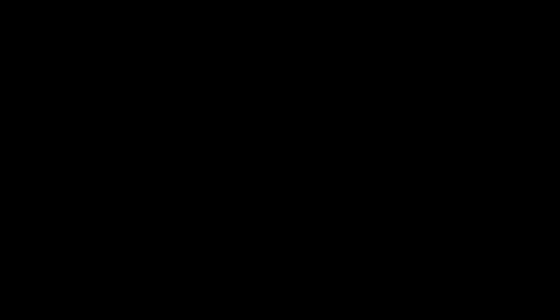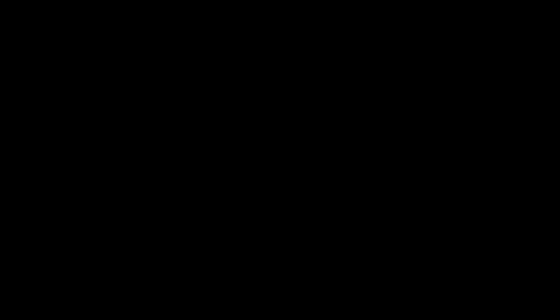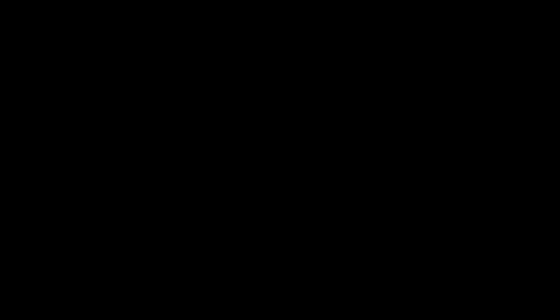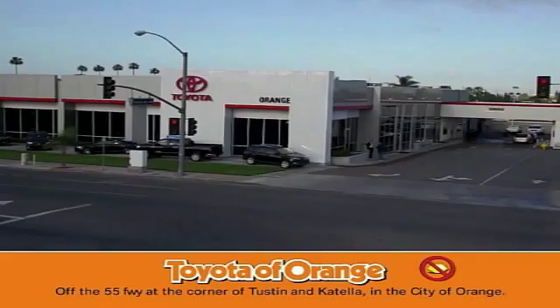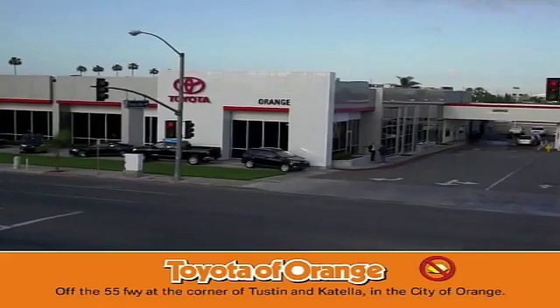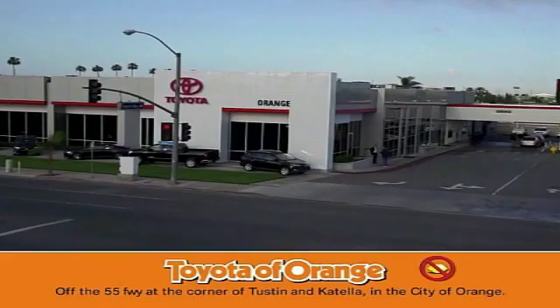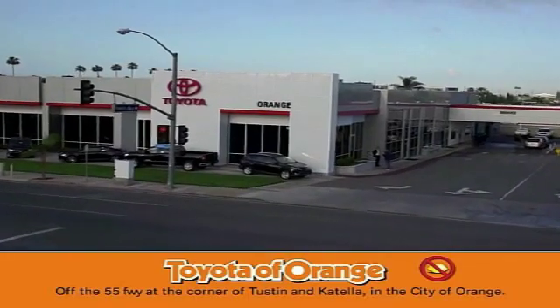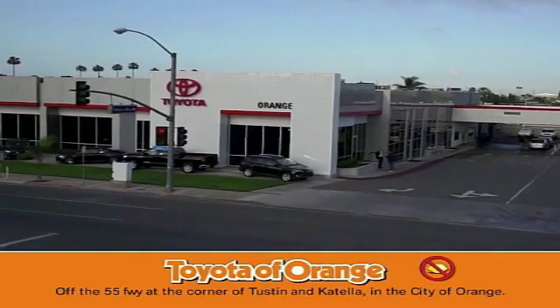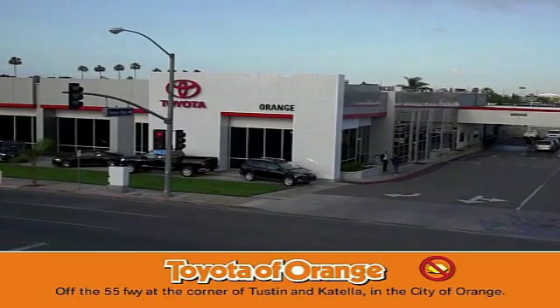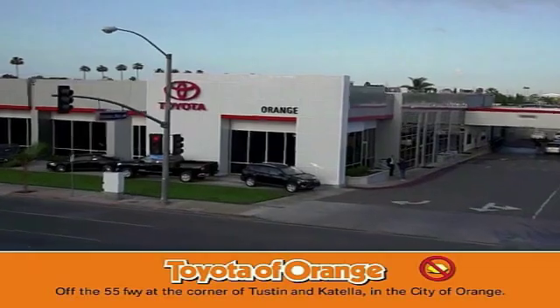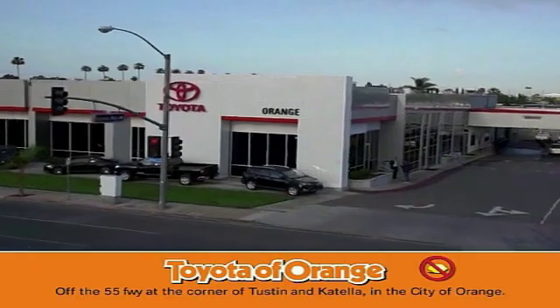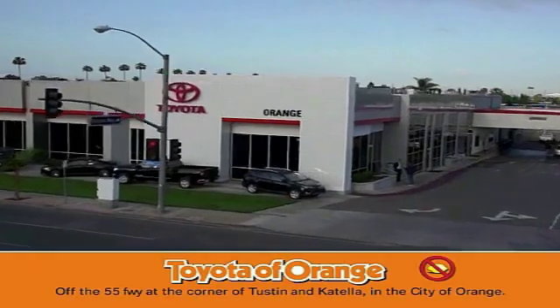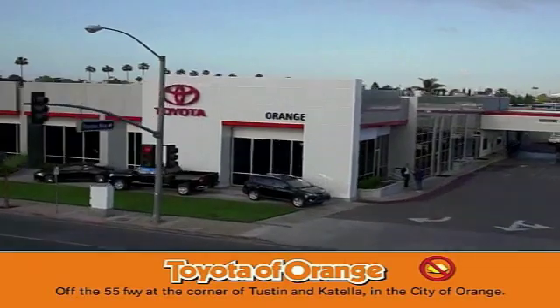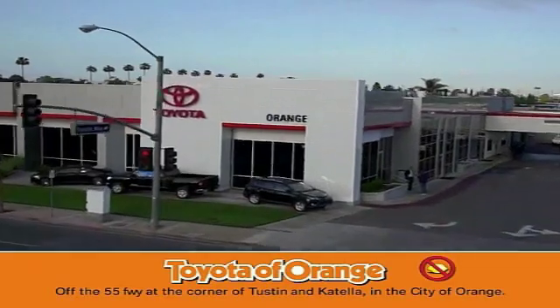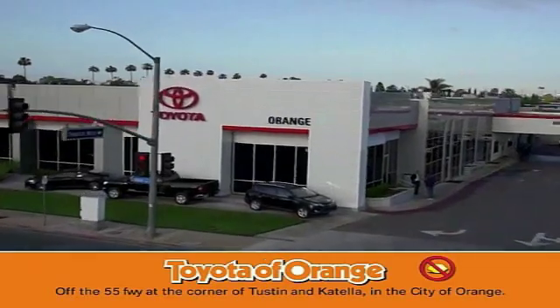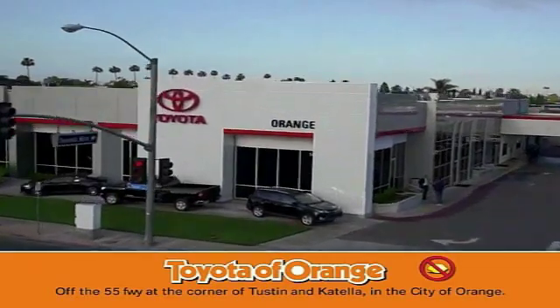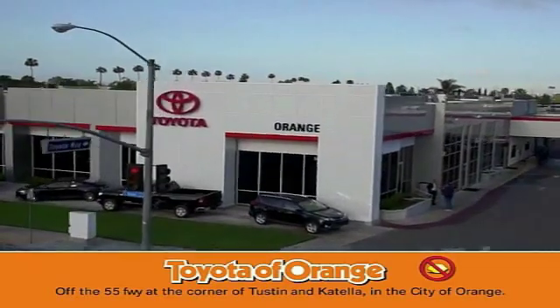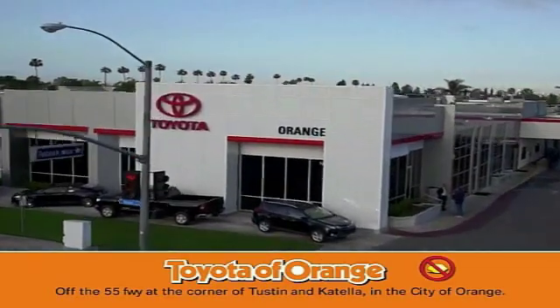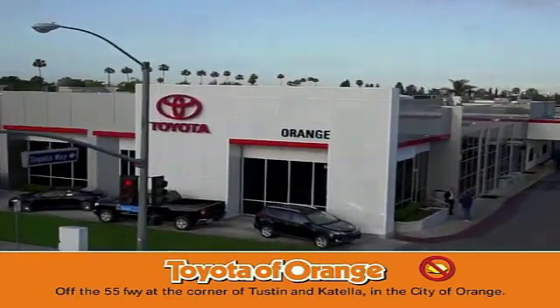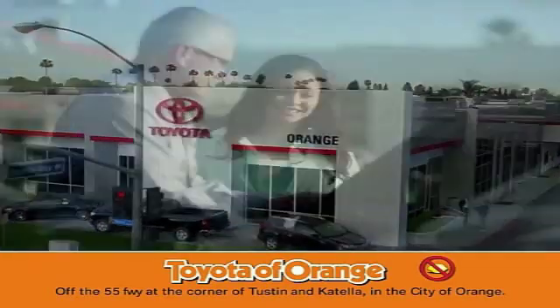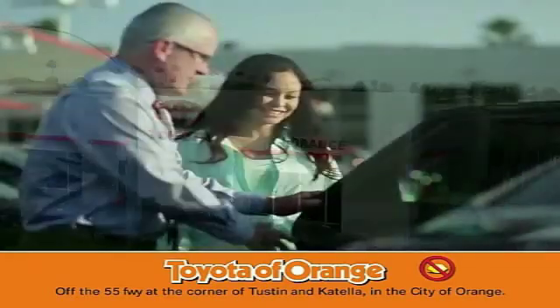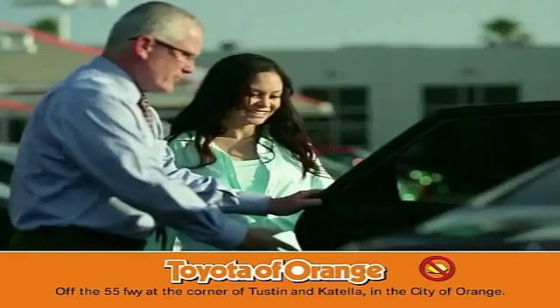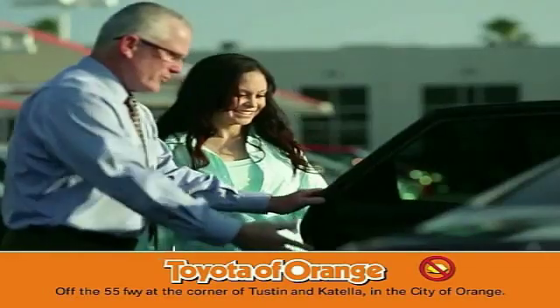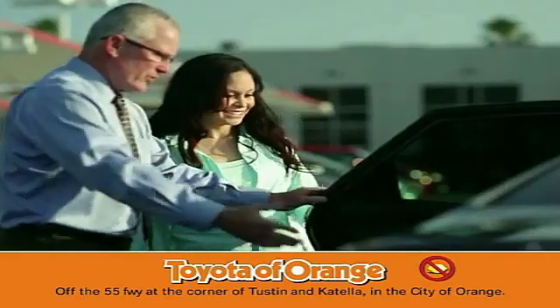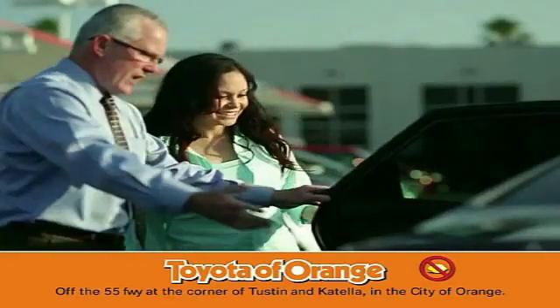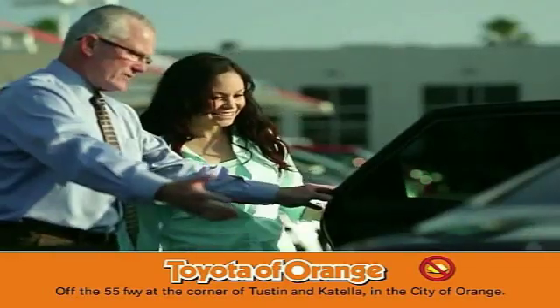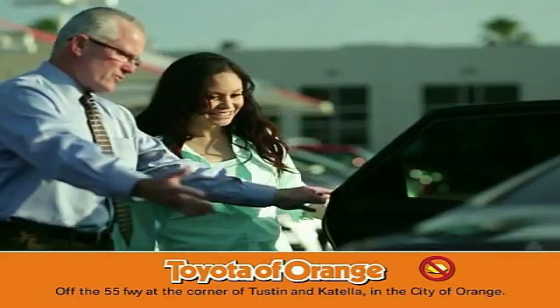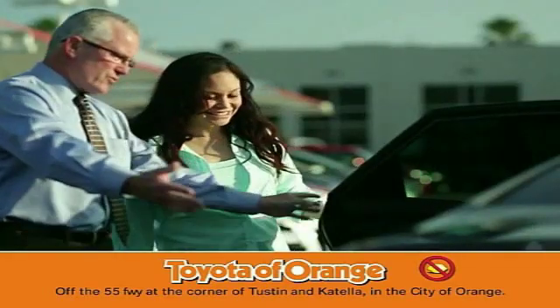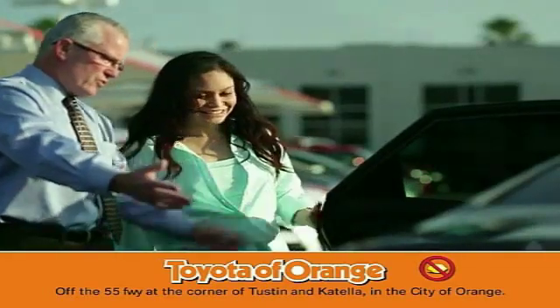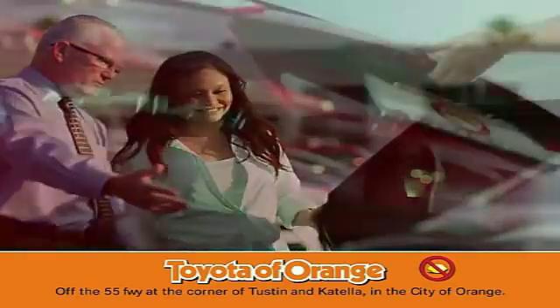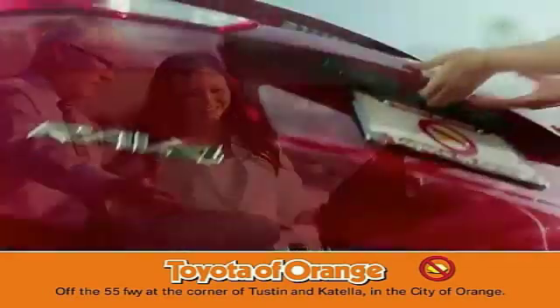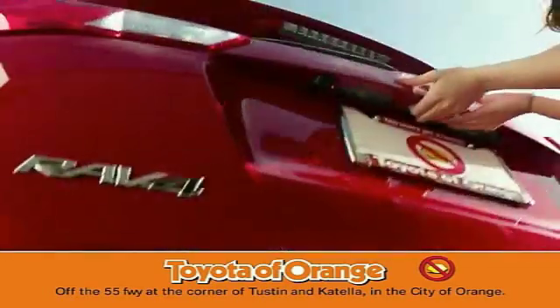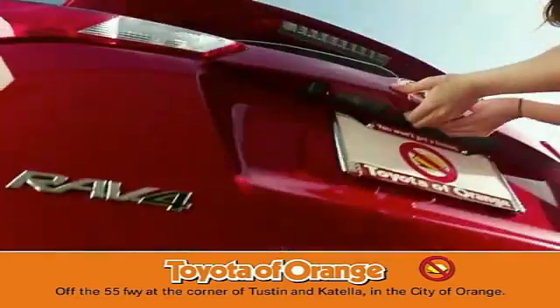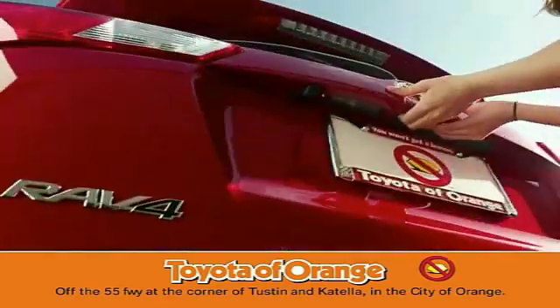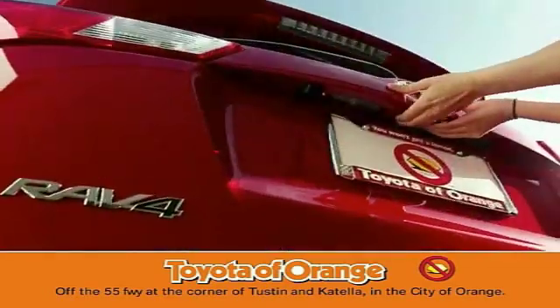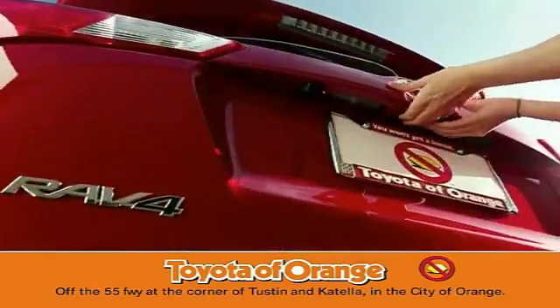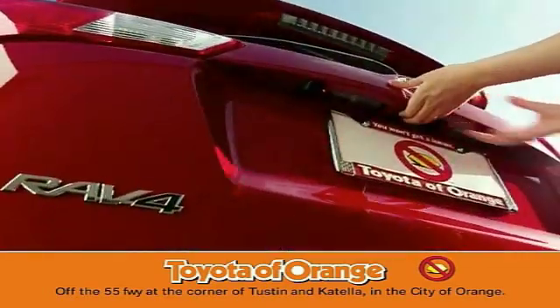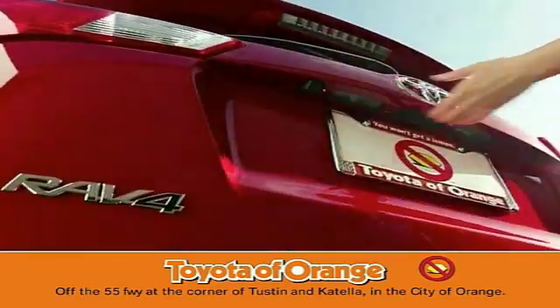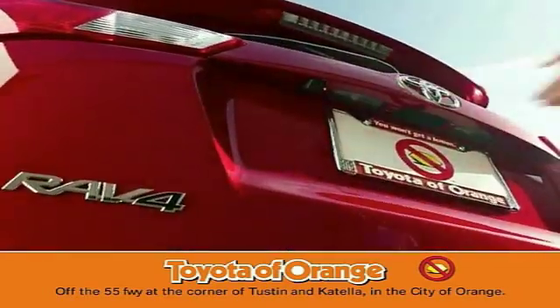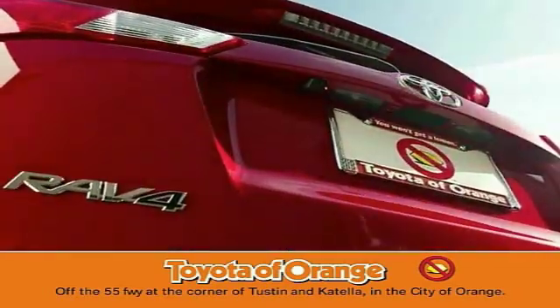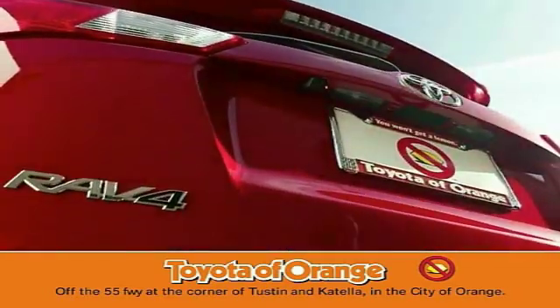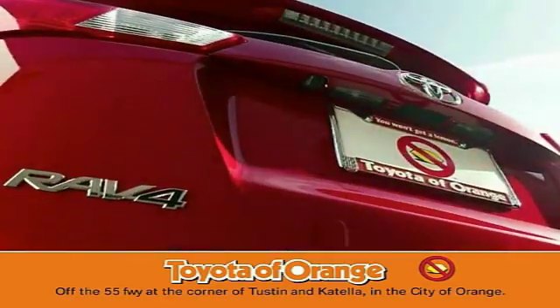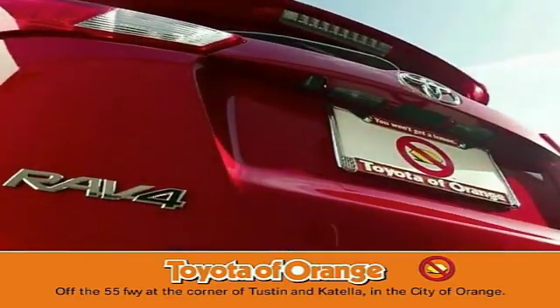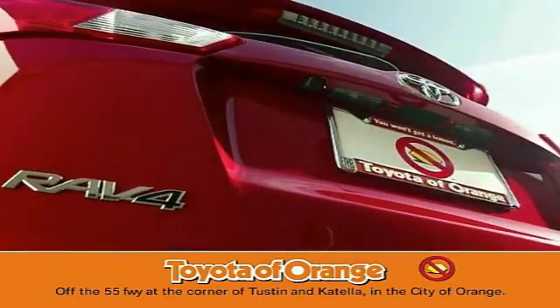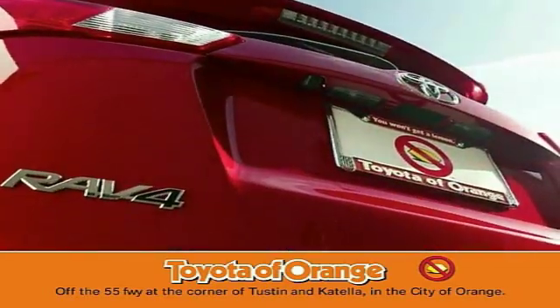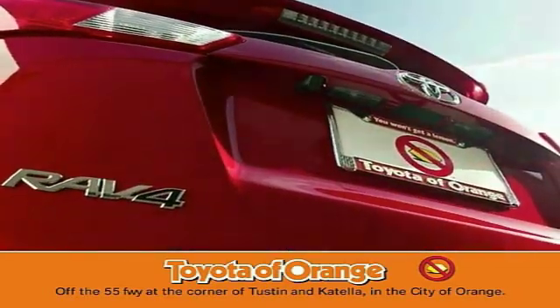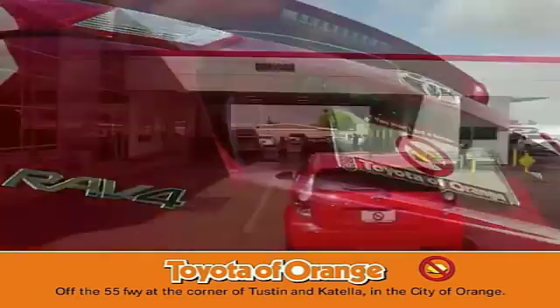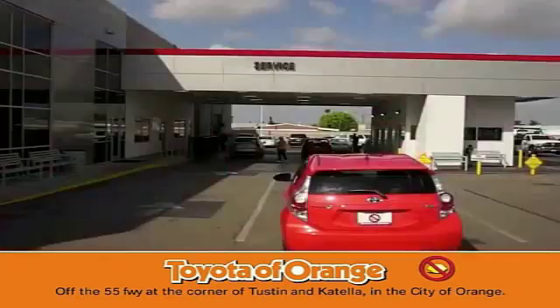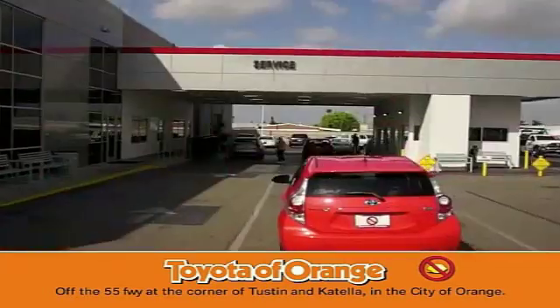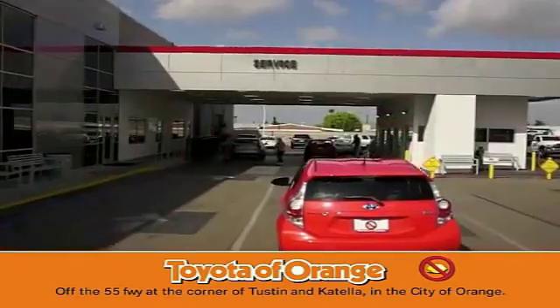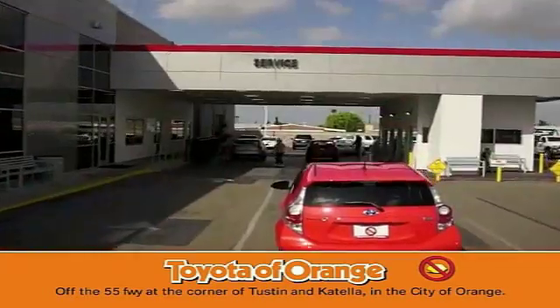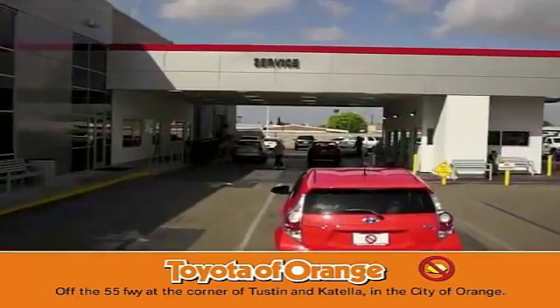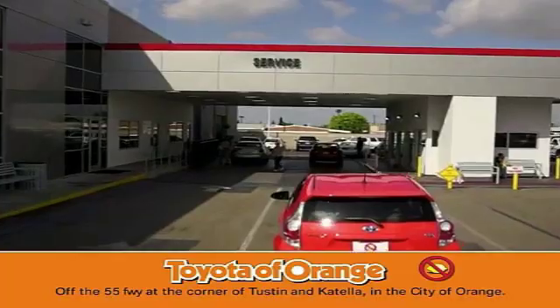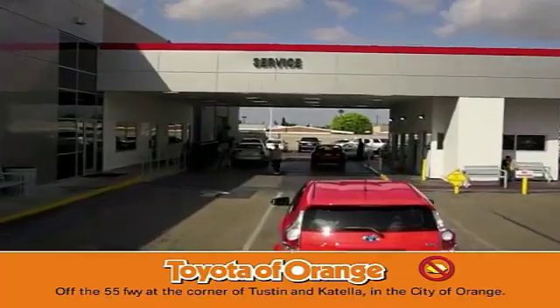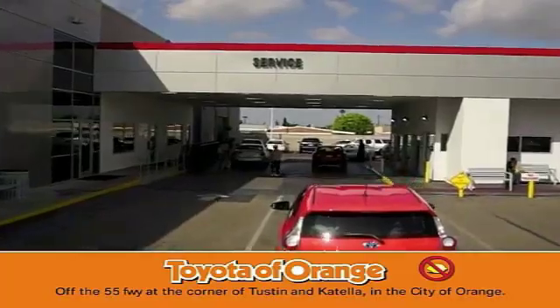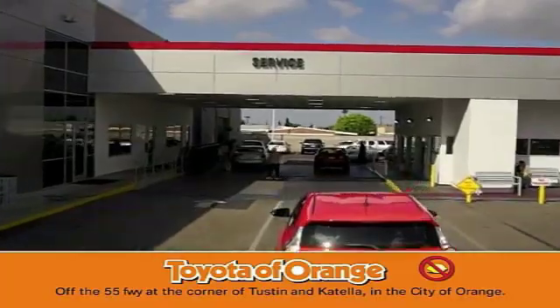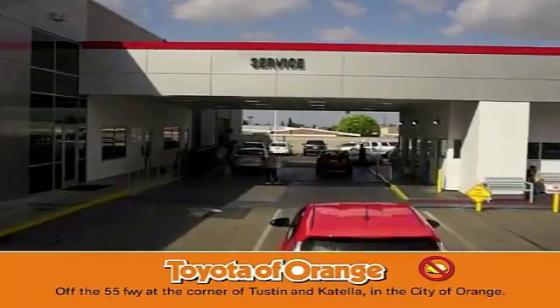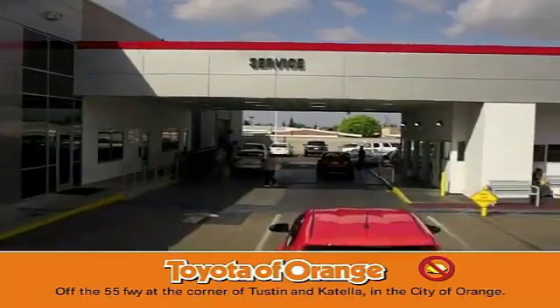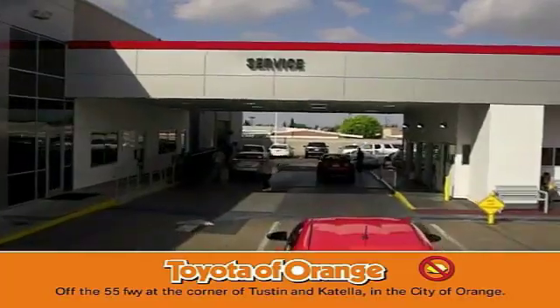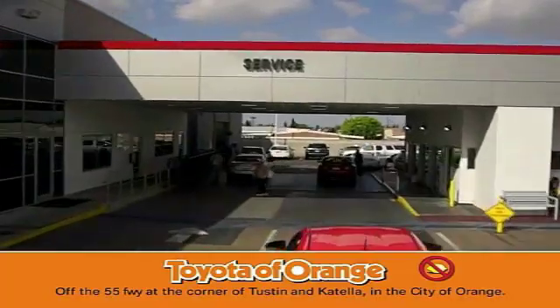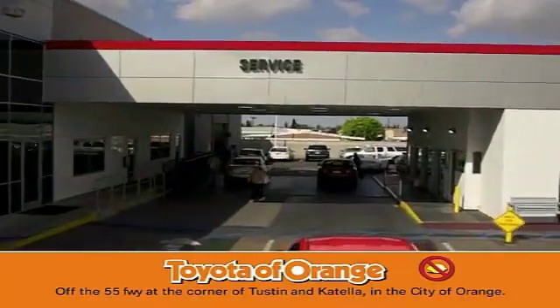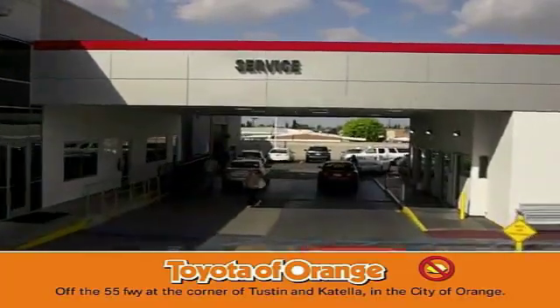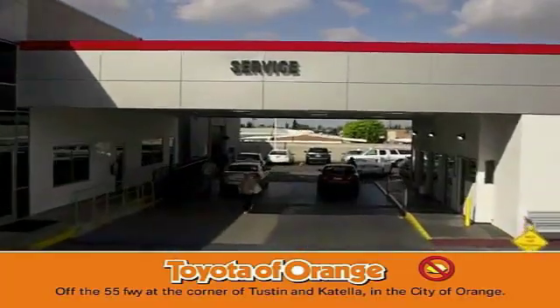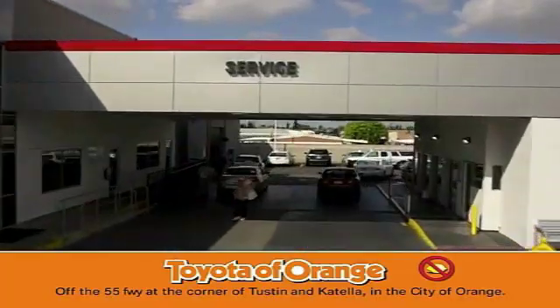Well you won't get a lemon from Toyota of Orange. Well you won't get a lemon from Toyota of Orange.